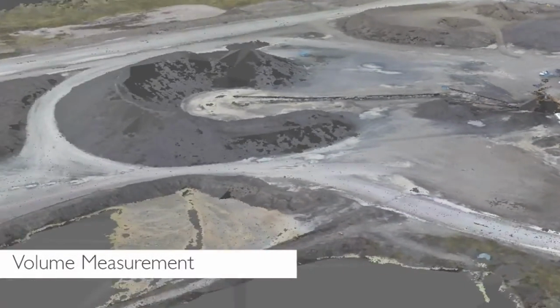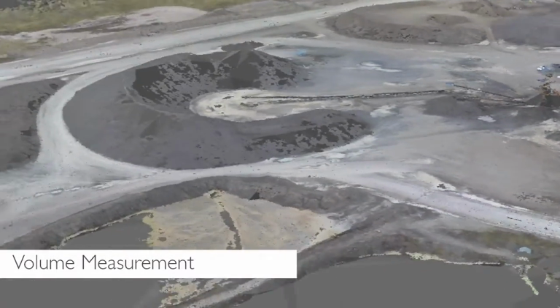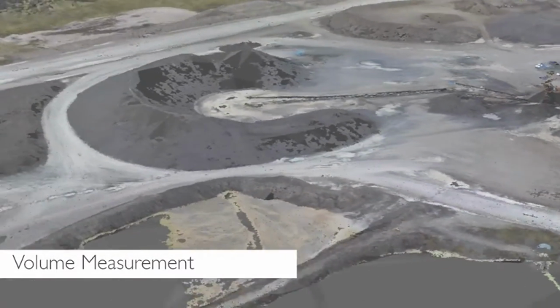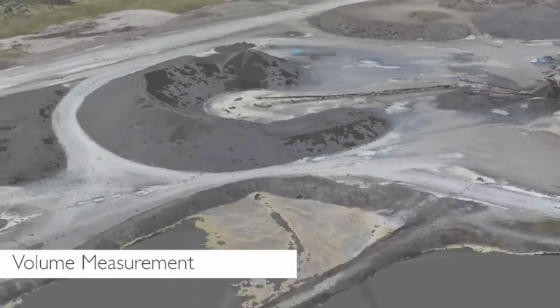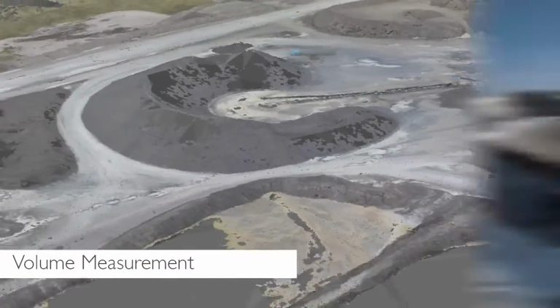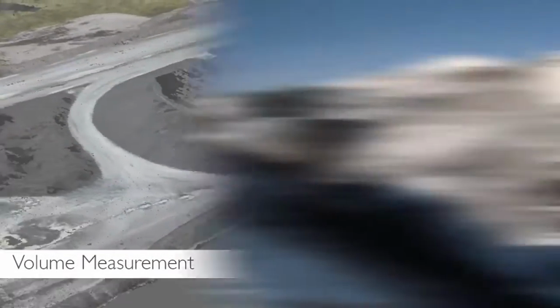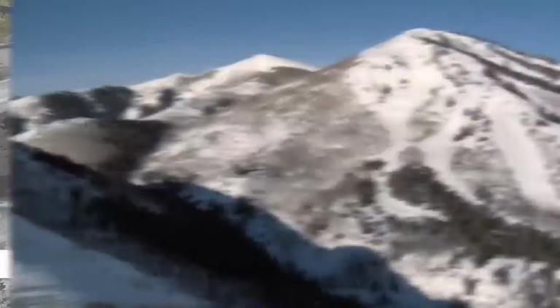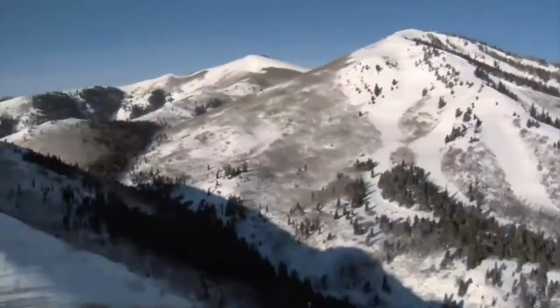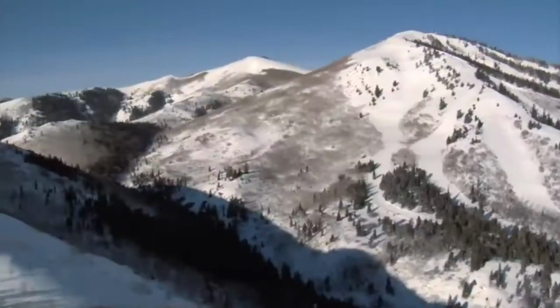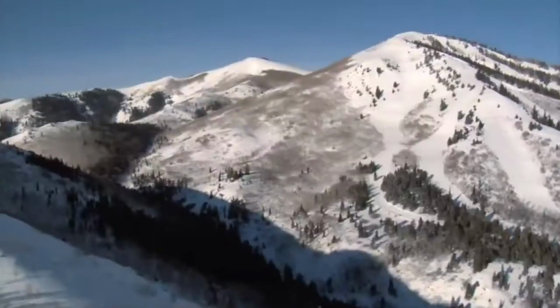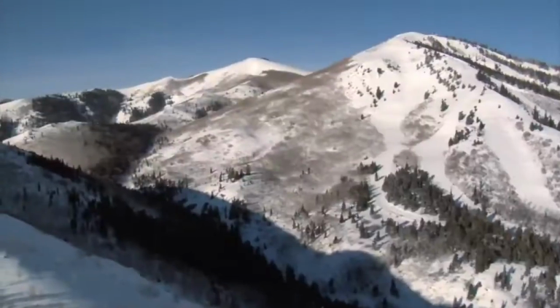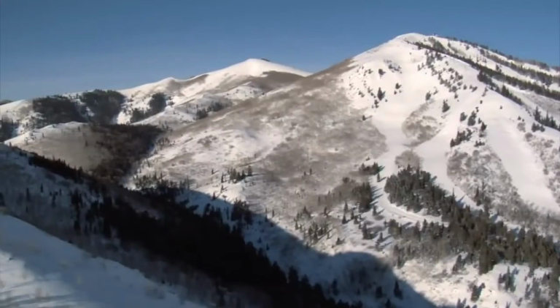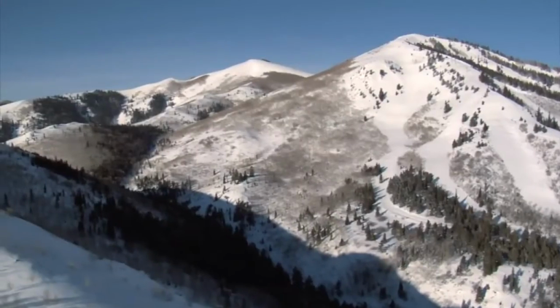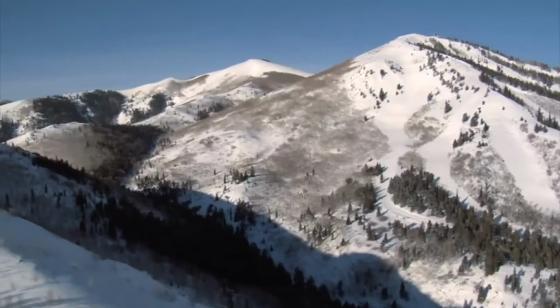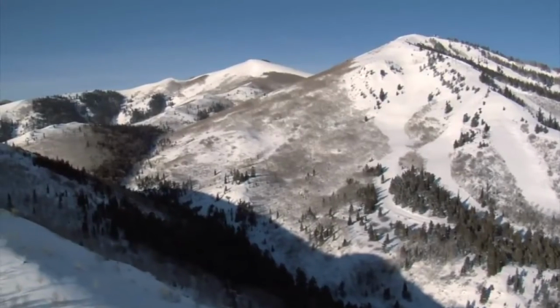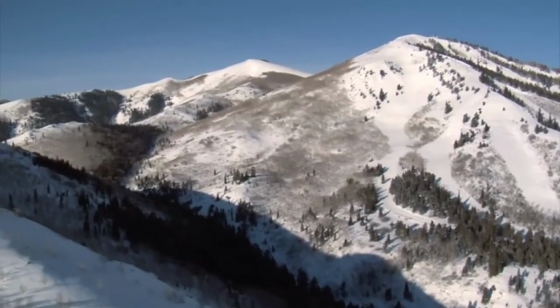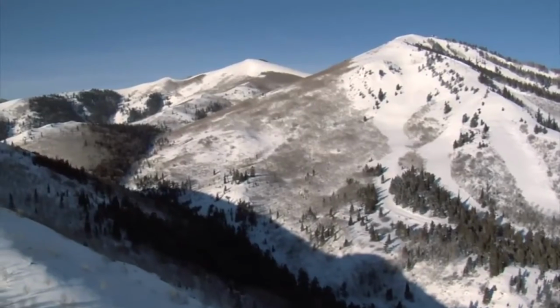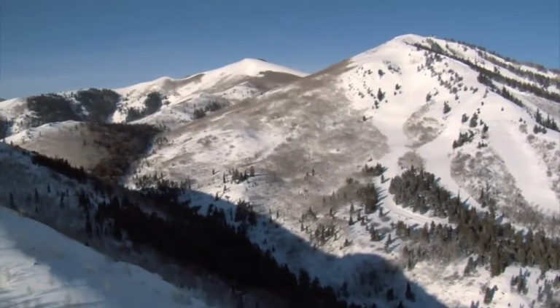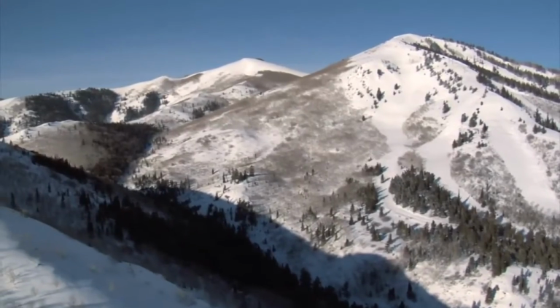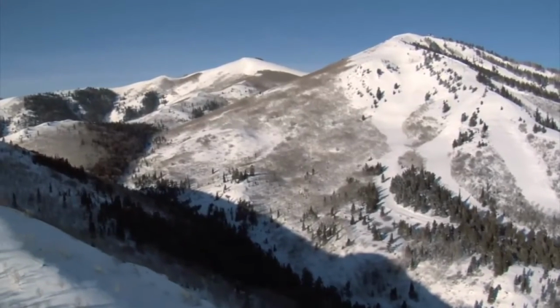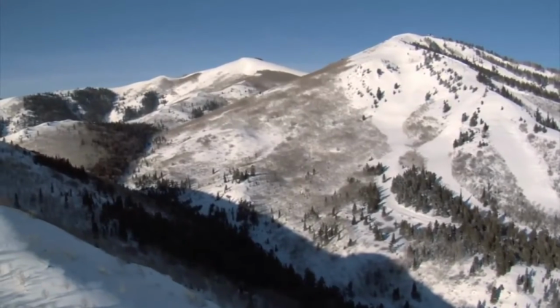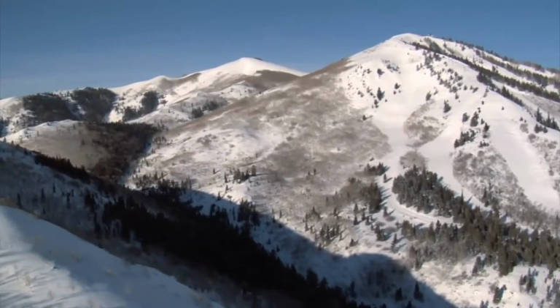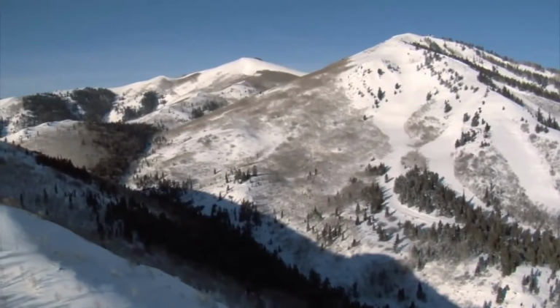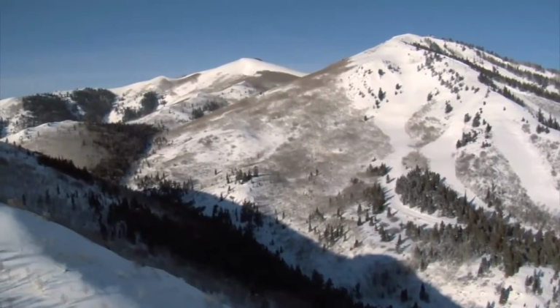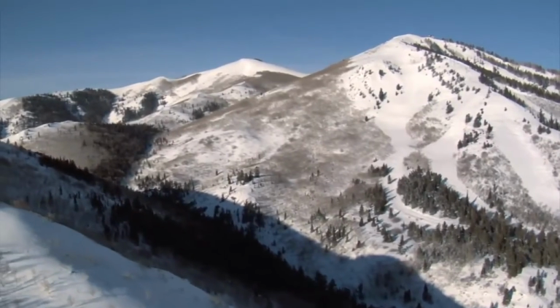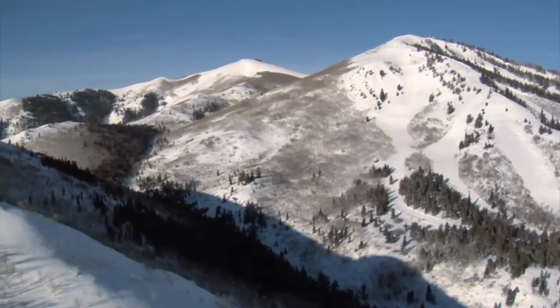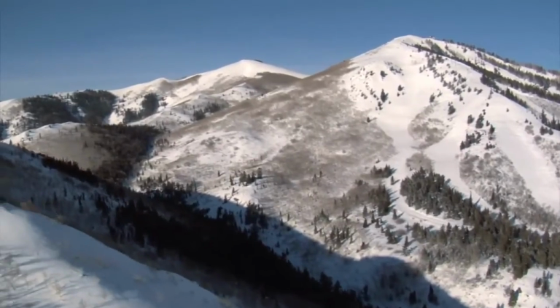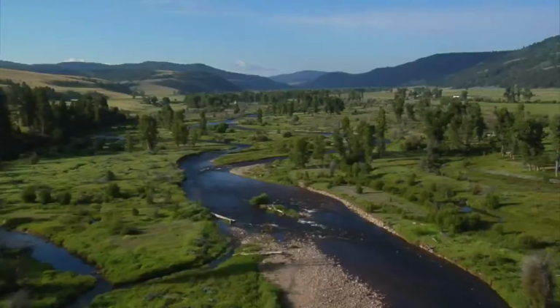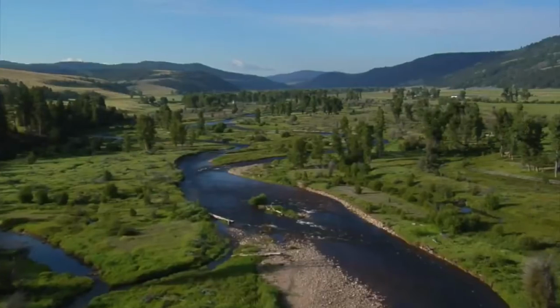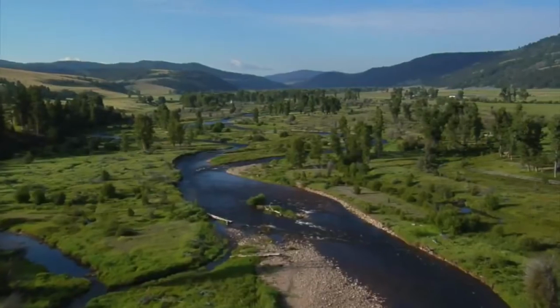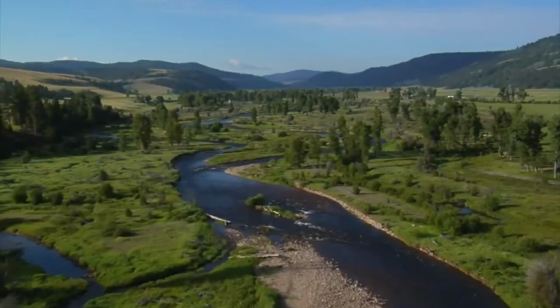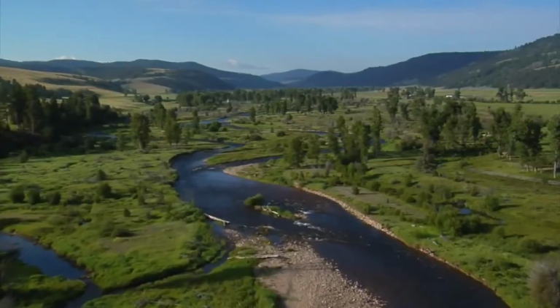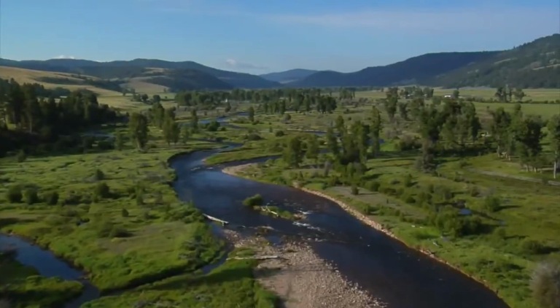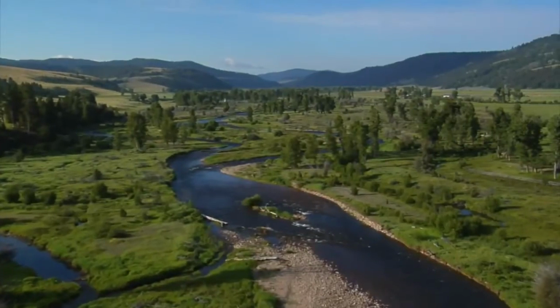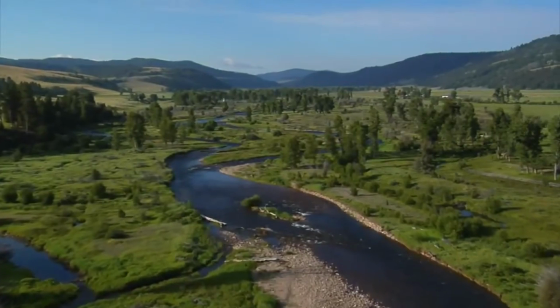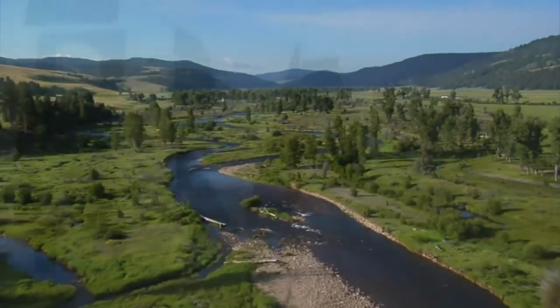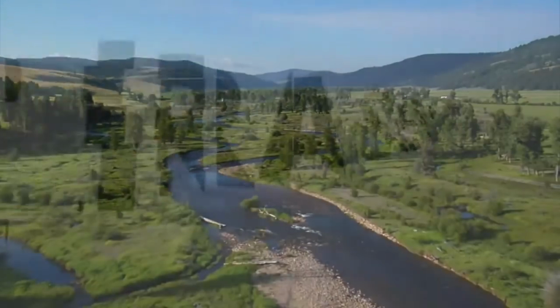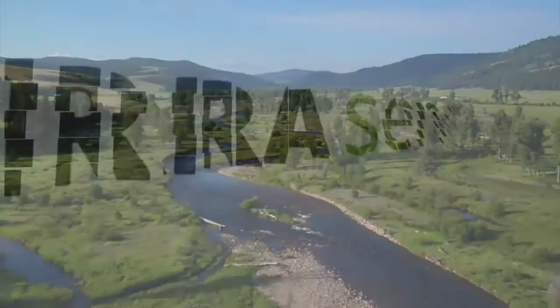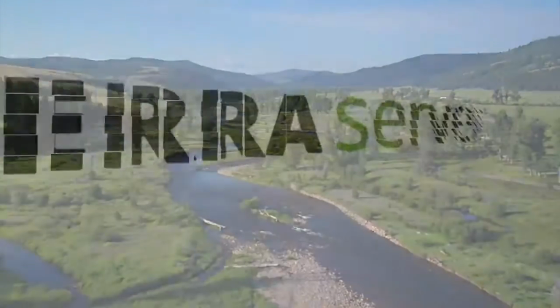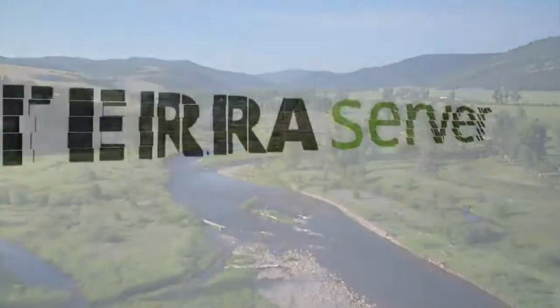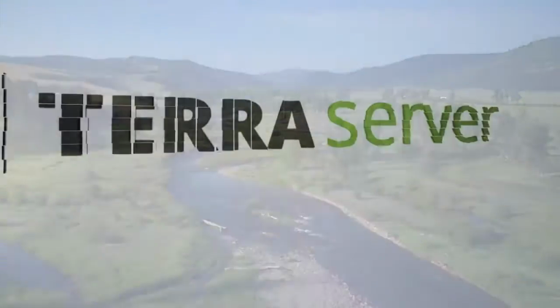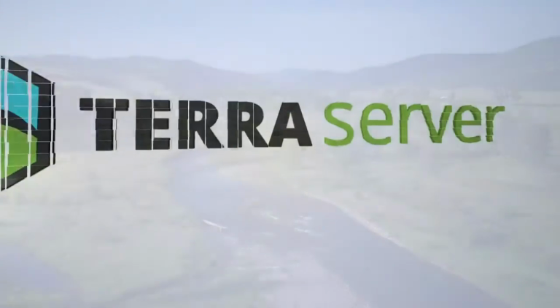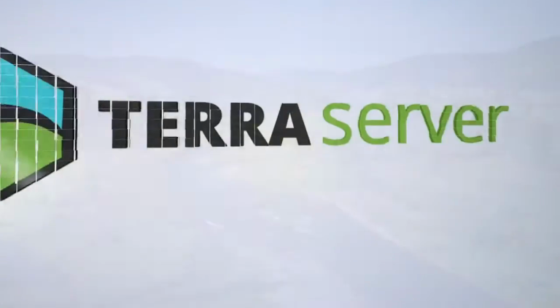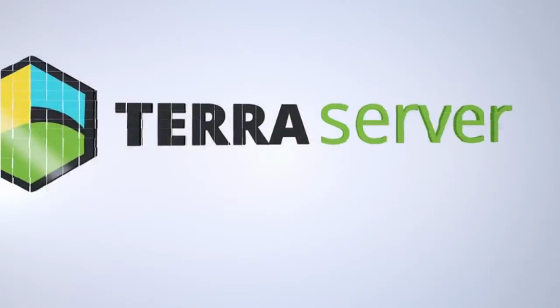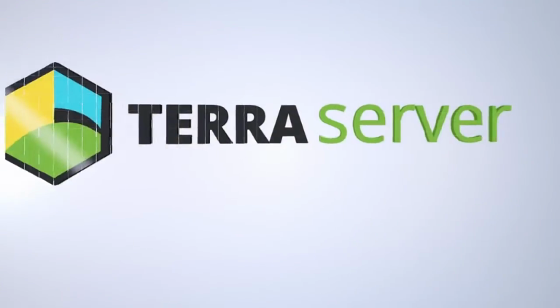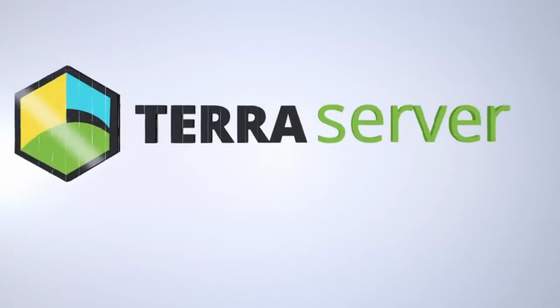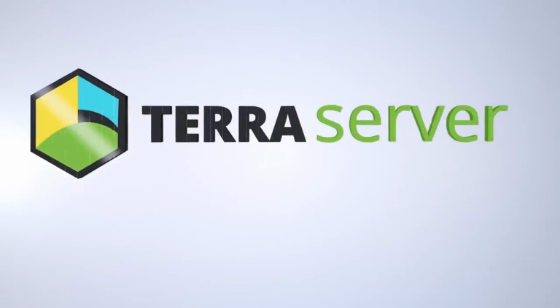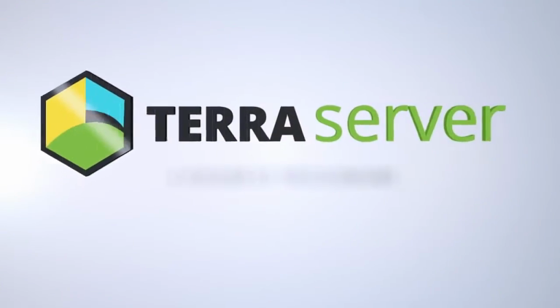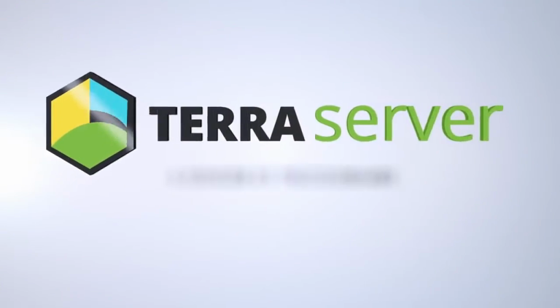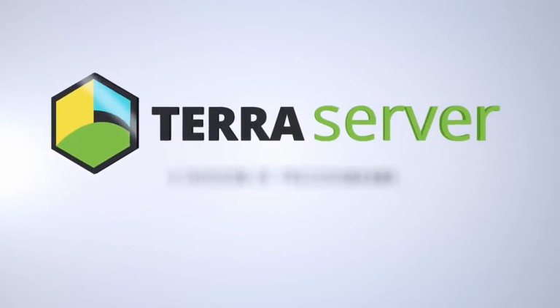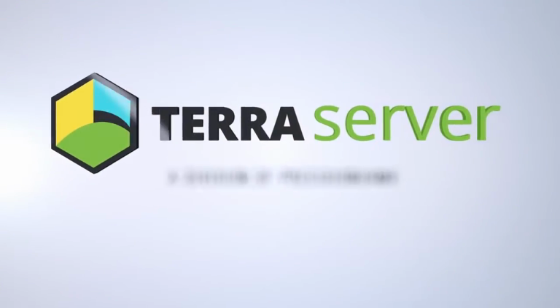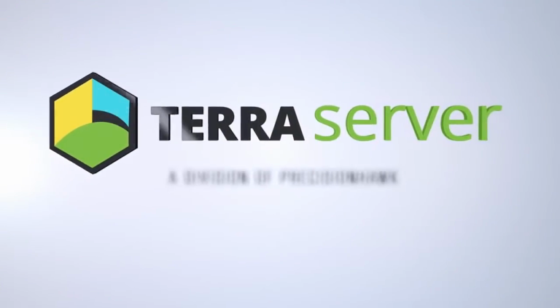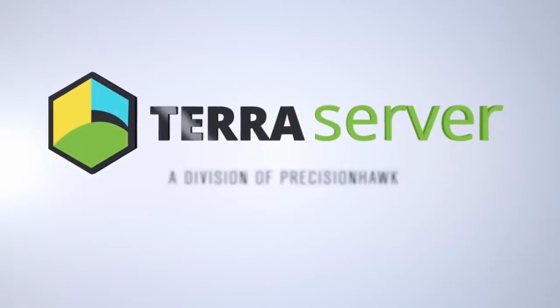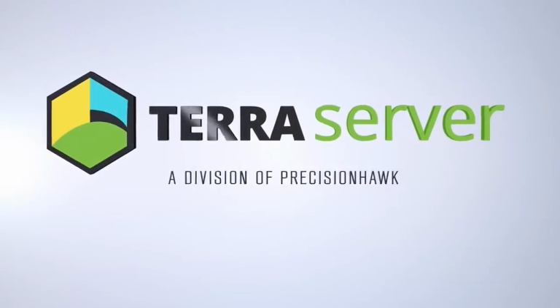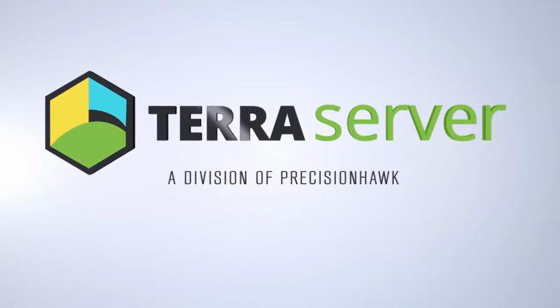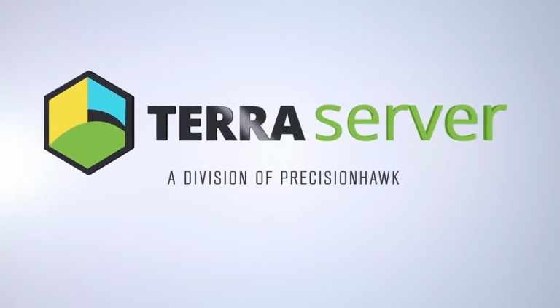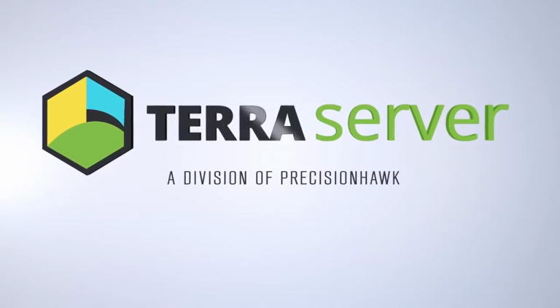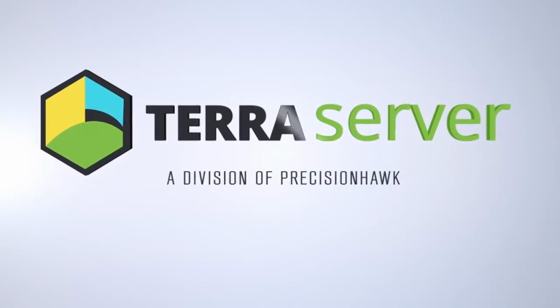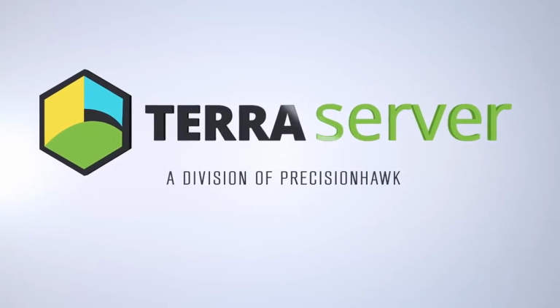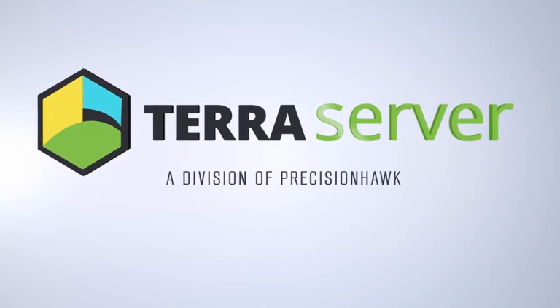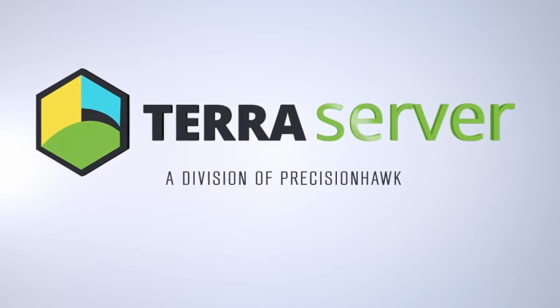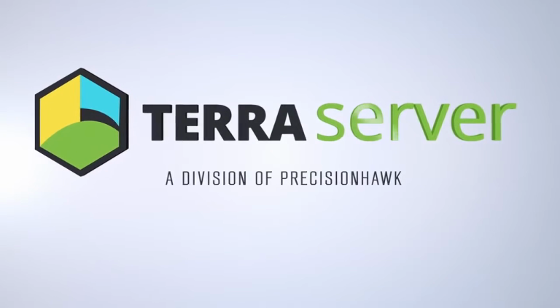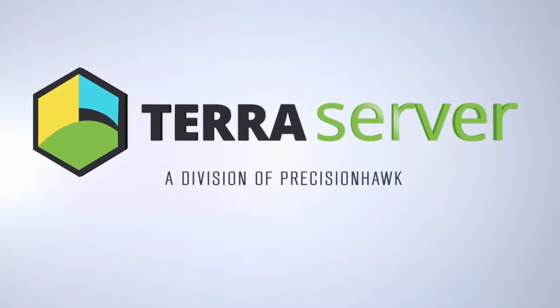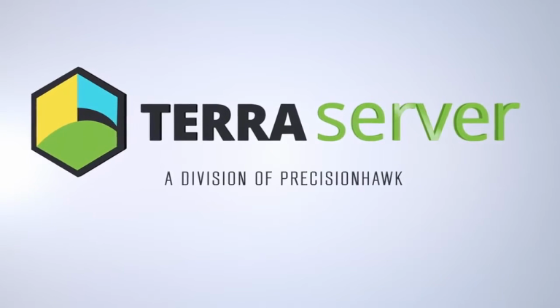The Earth is an amazing place. Make it yours with TerraServer, the easiest way to buy aerial imagery.